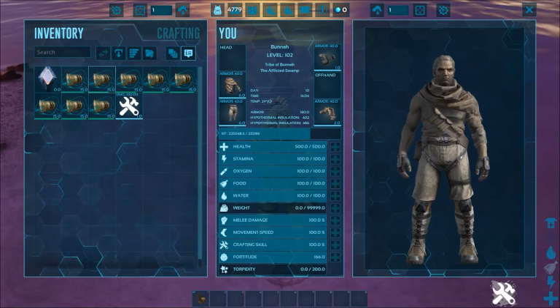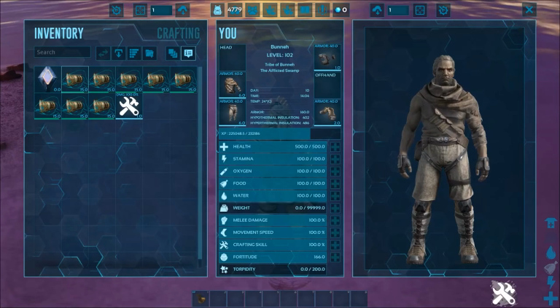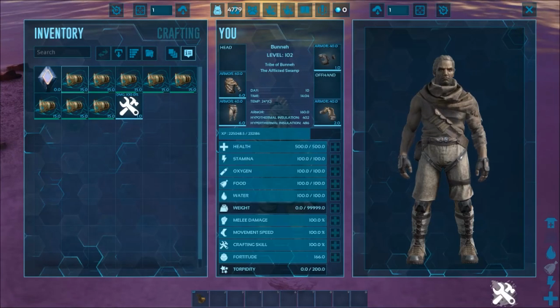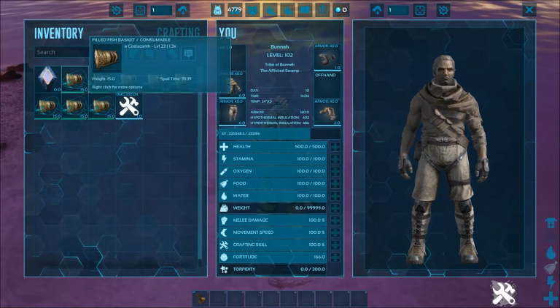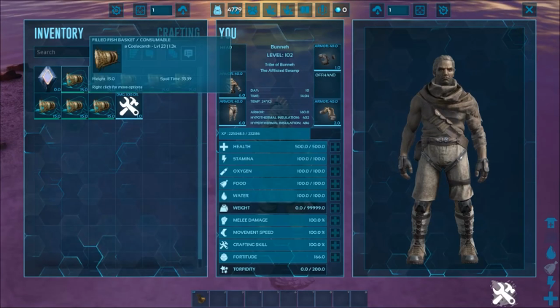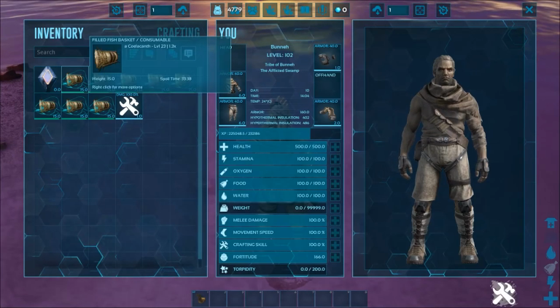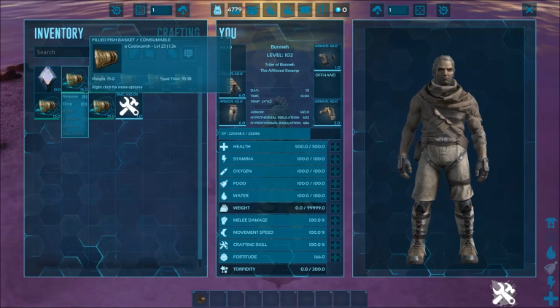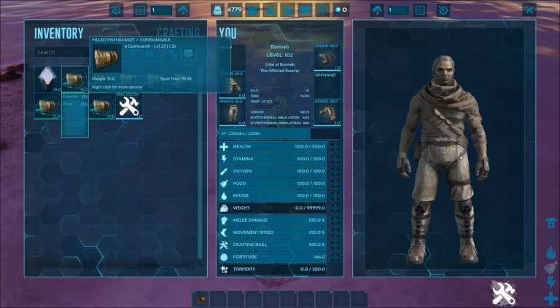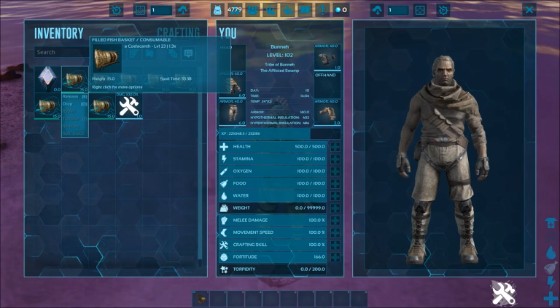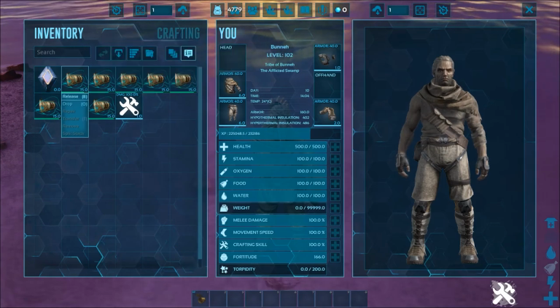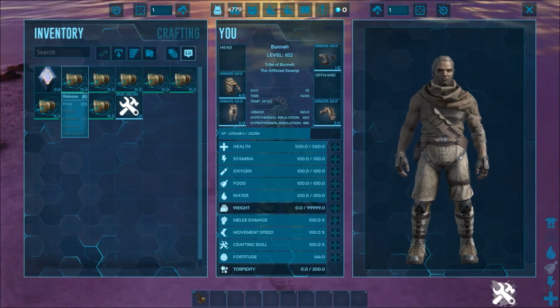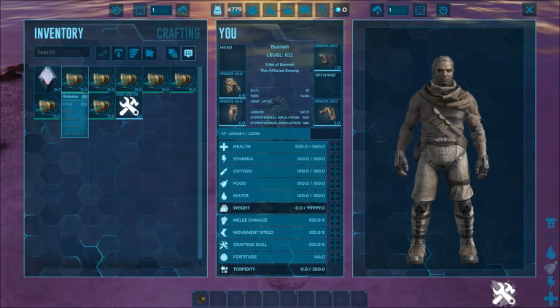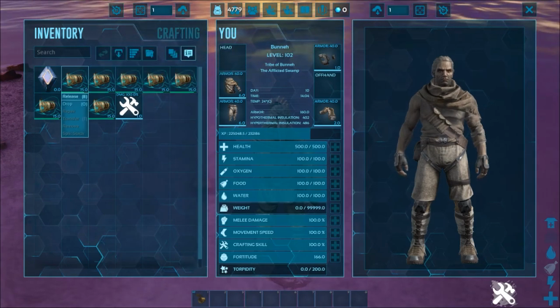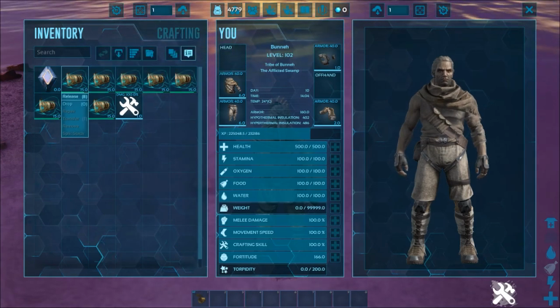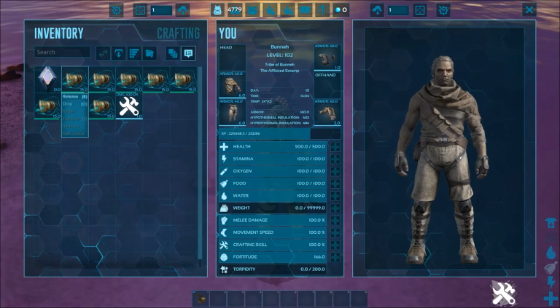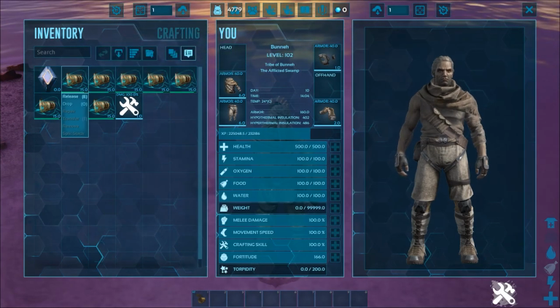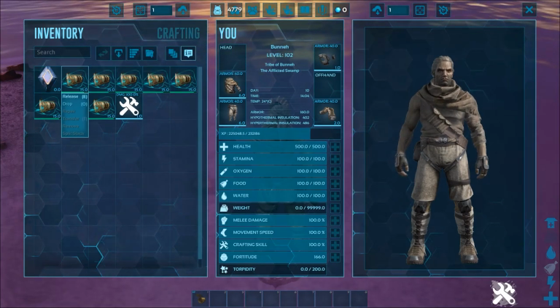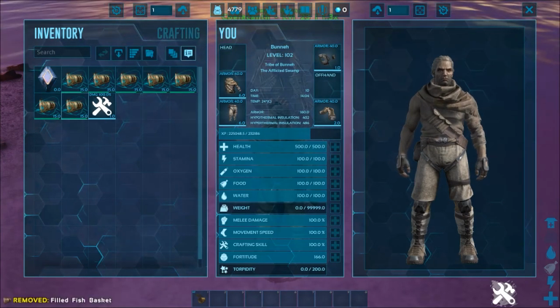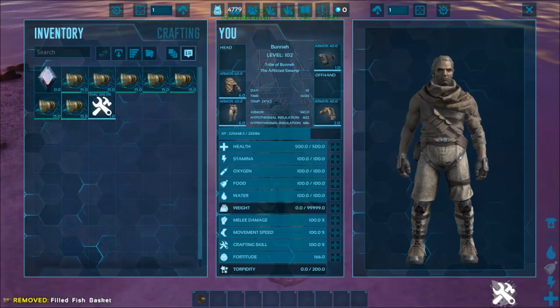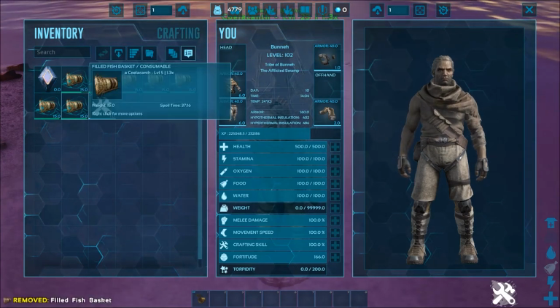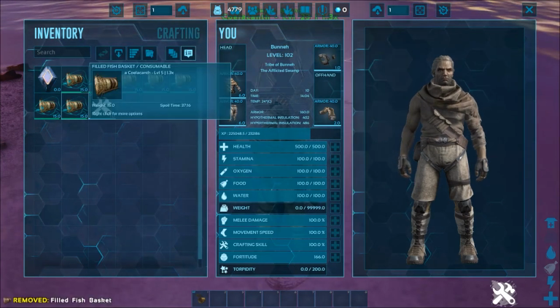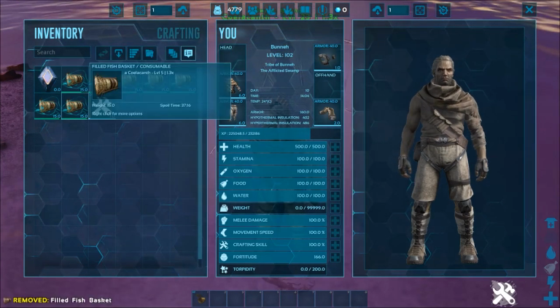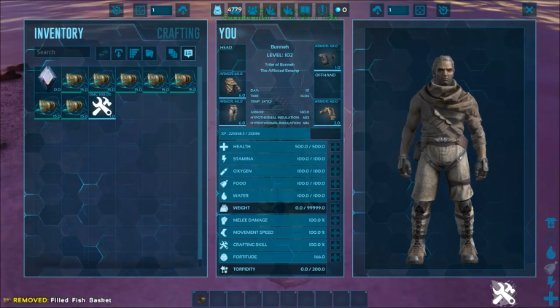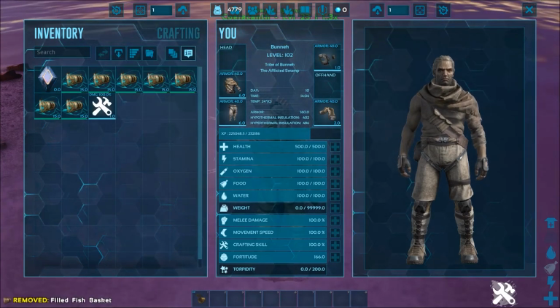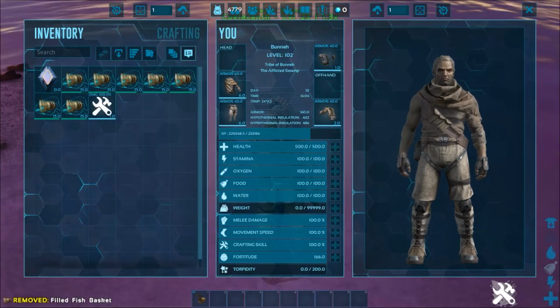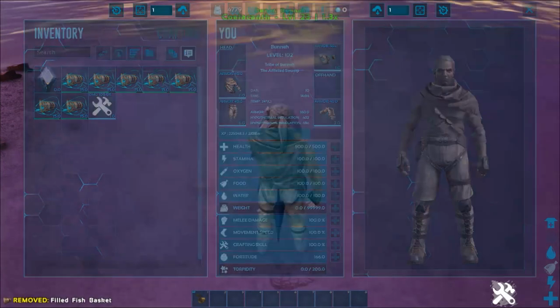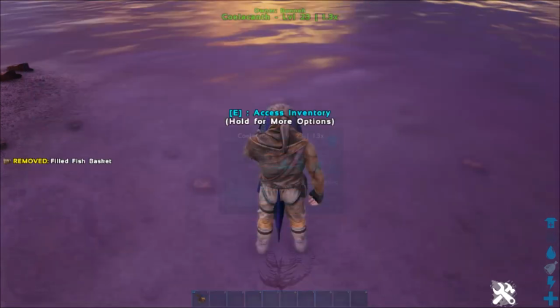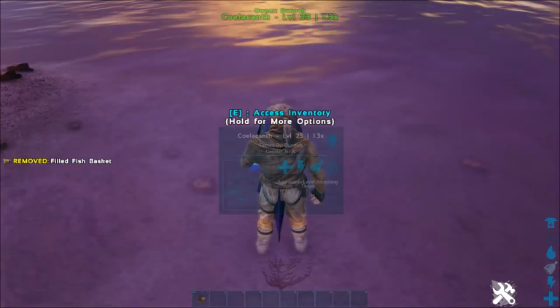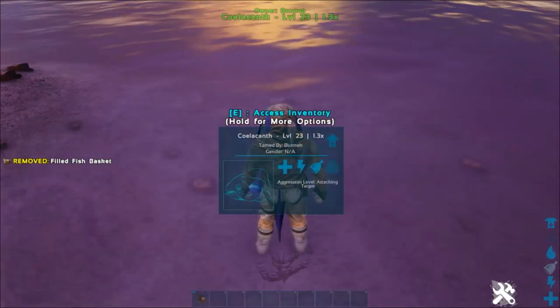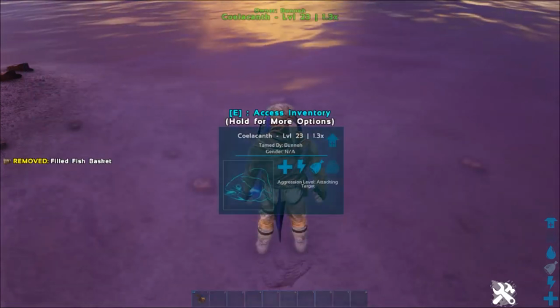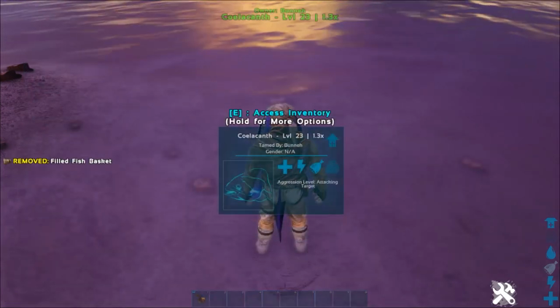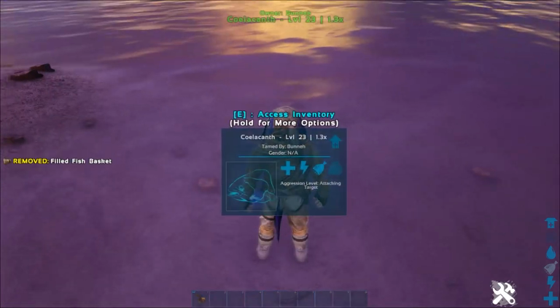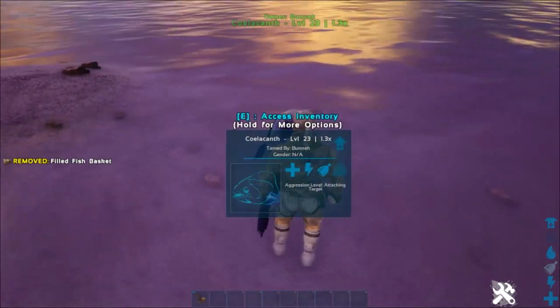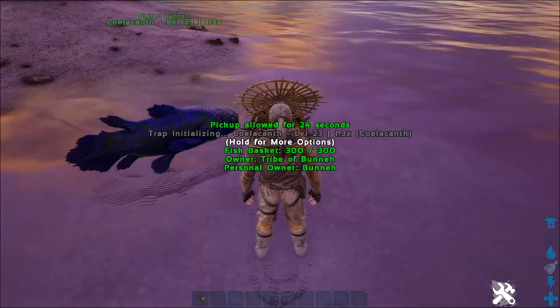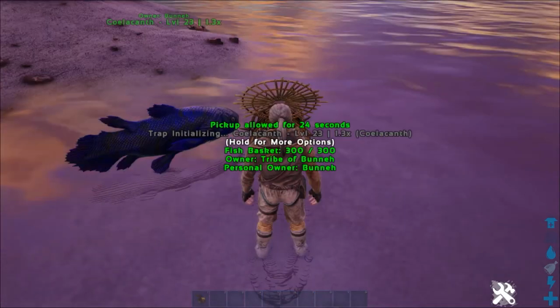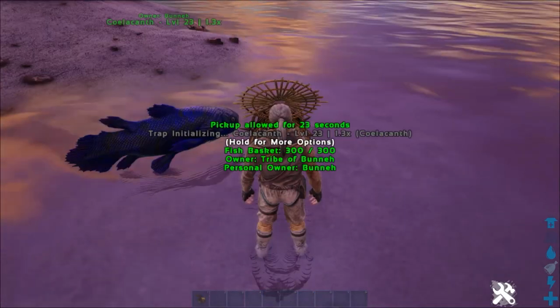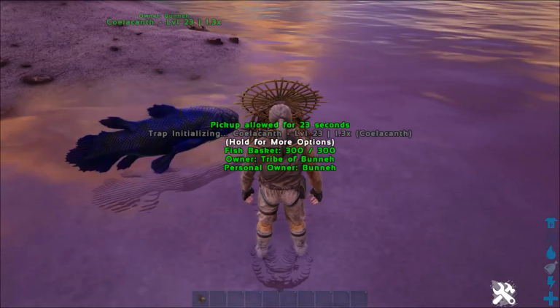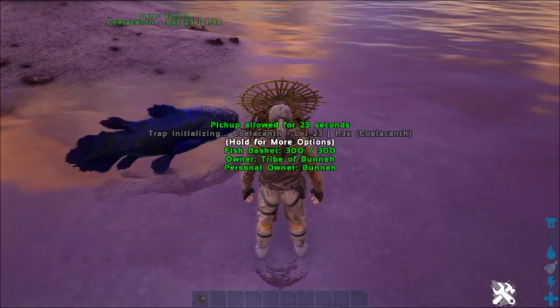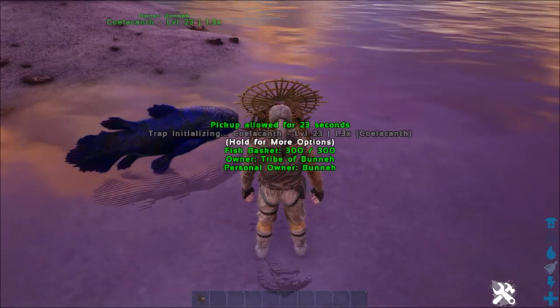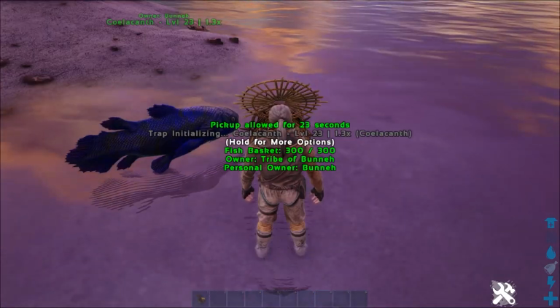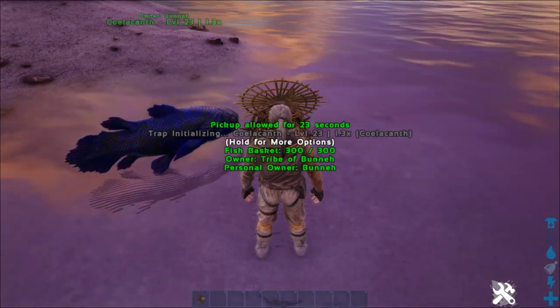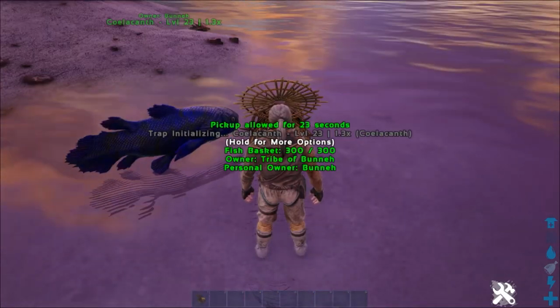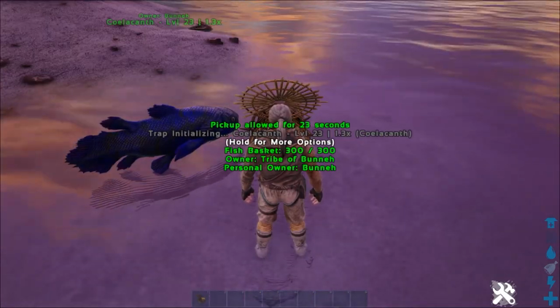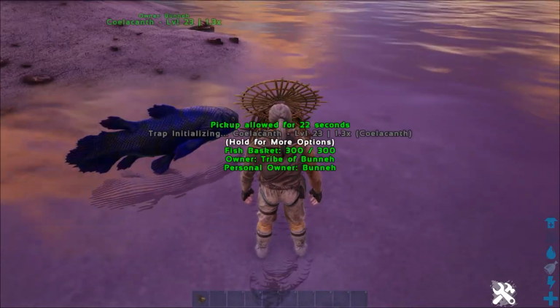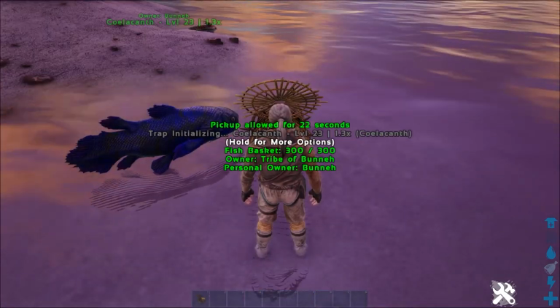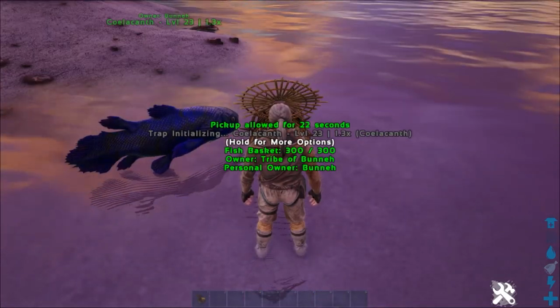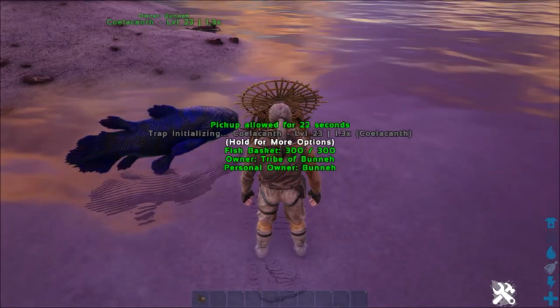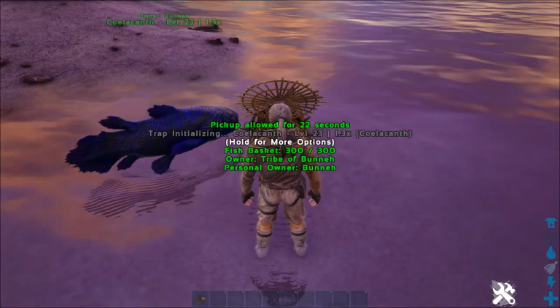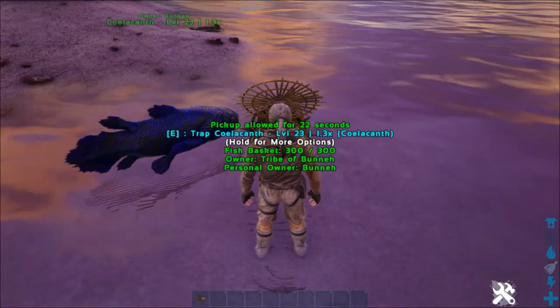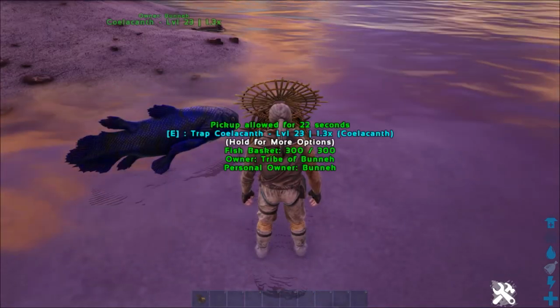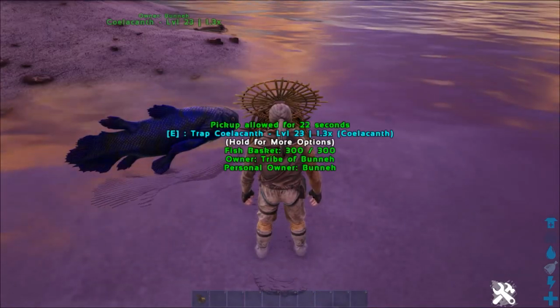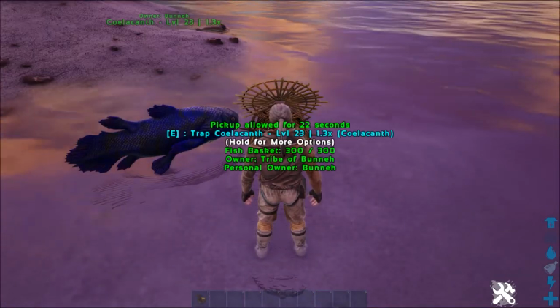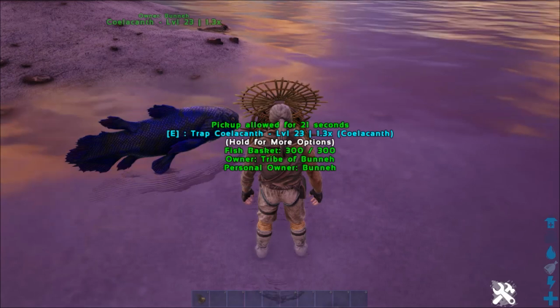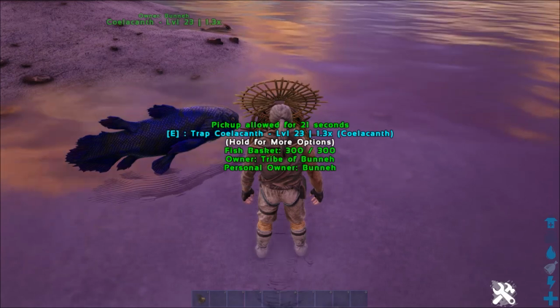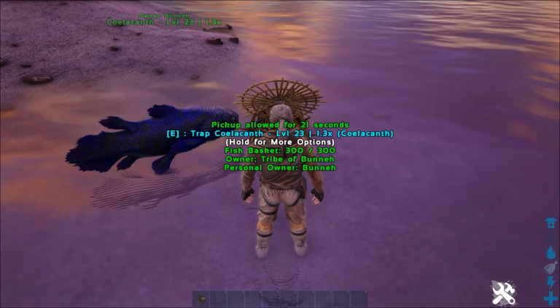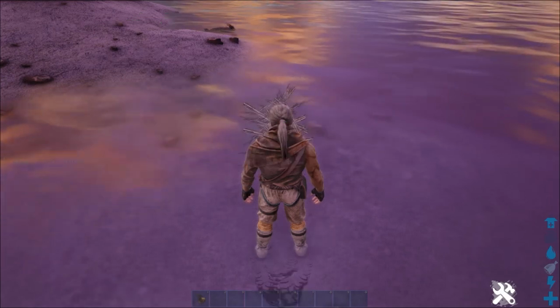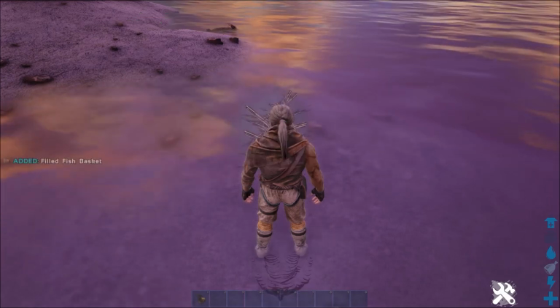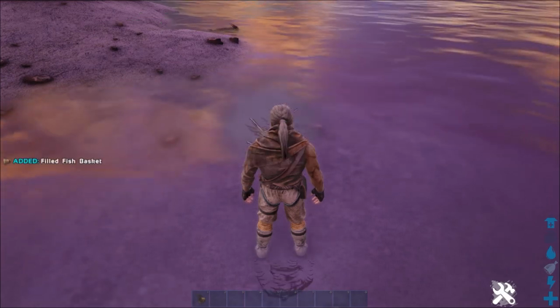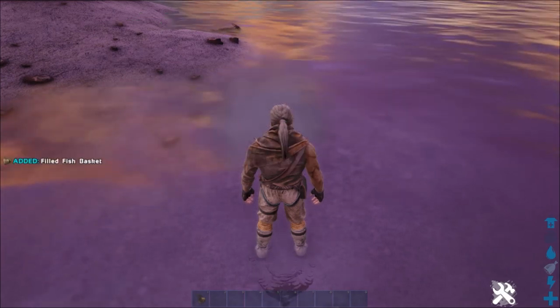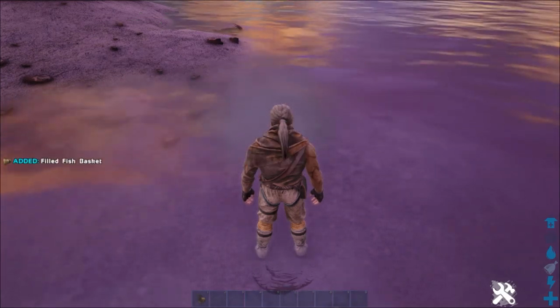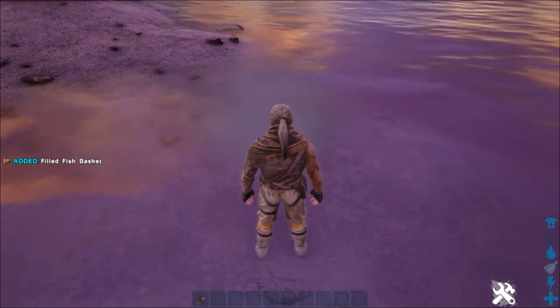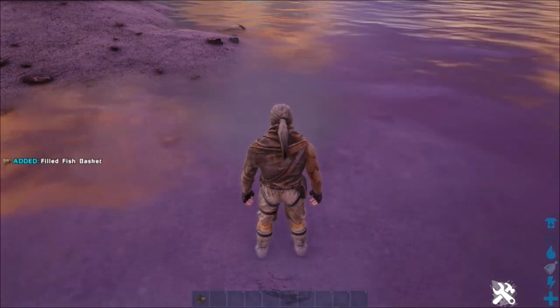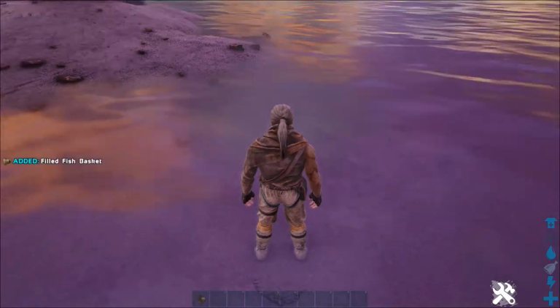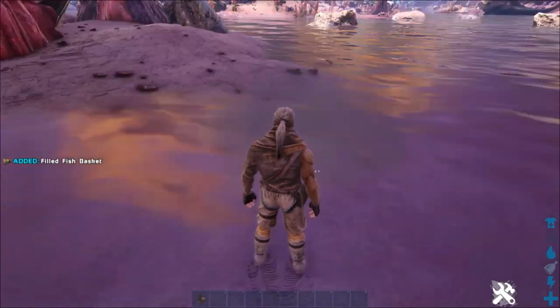So to reset the spoil timer, simply go to a body of water and use the release option. Place down another fish basket, wait for the initialization timer, and catch the fish all over again.